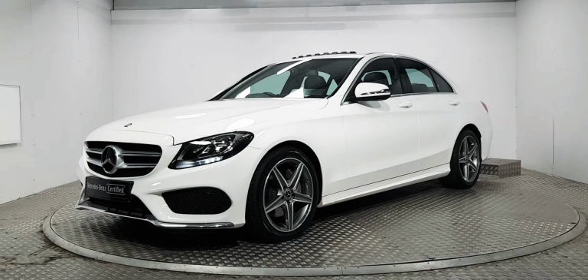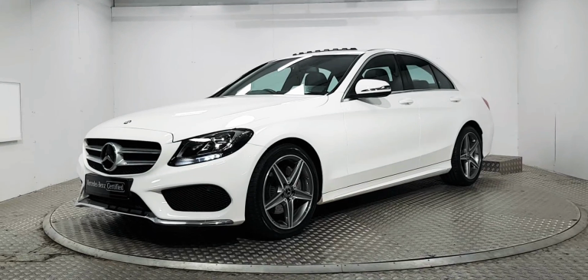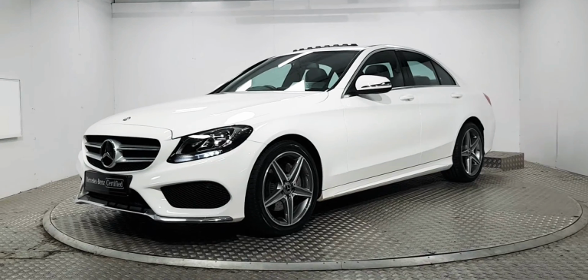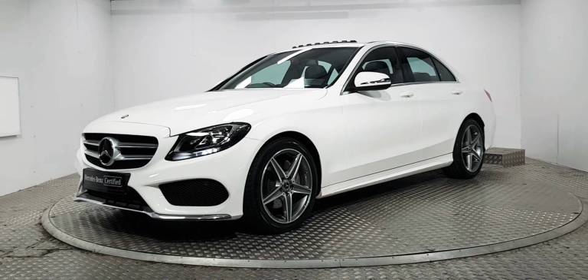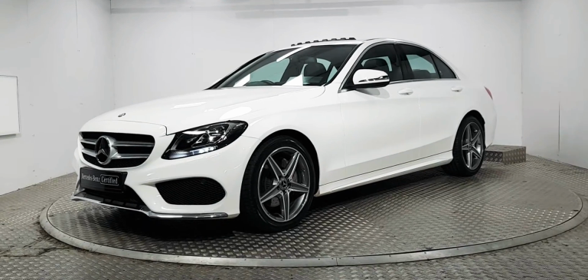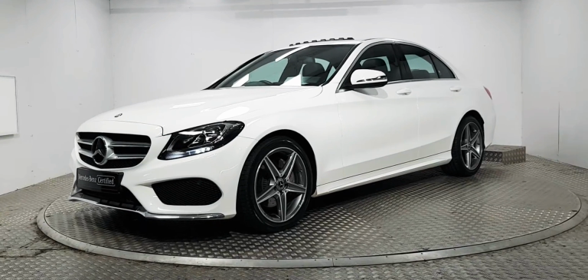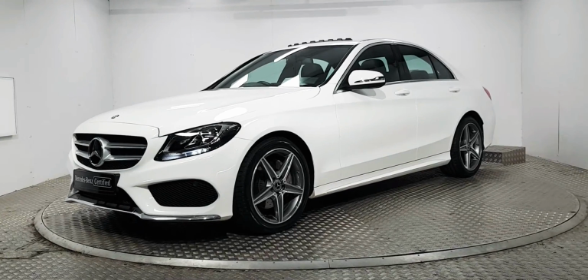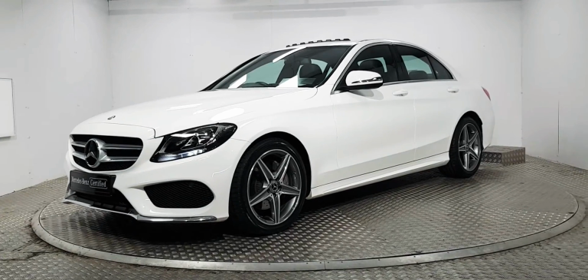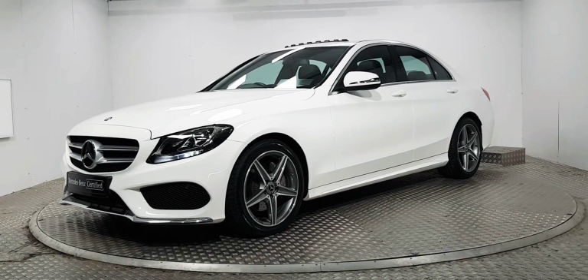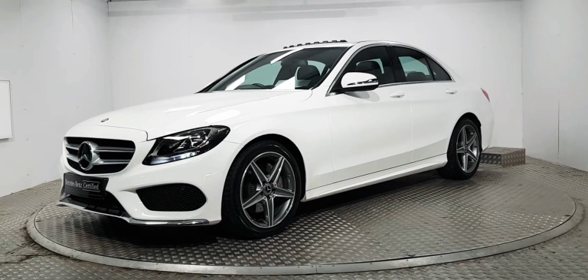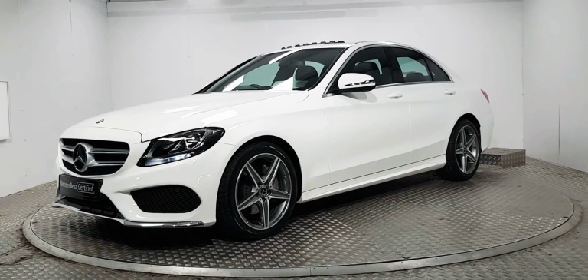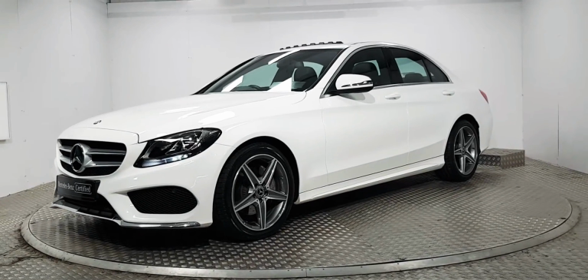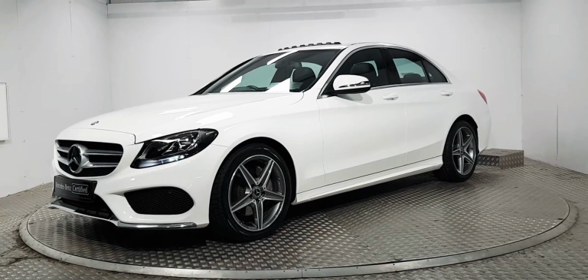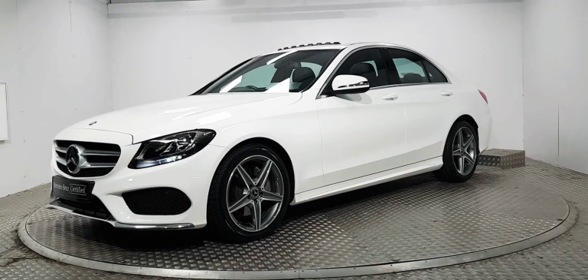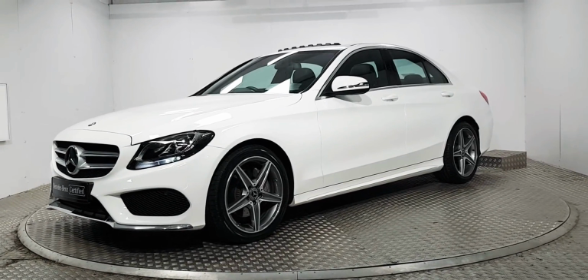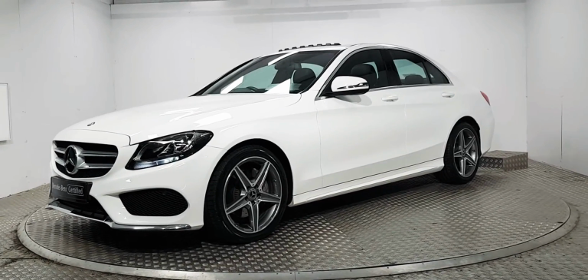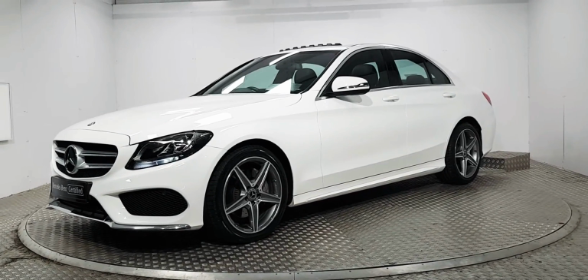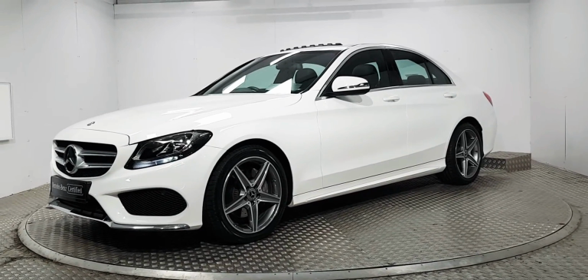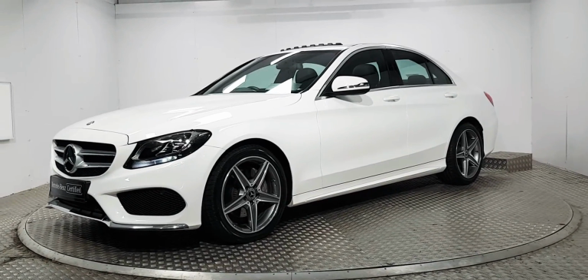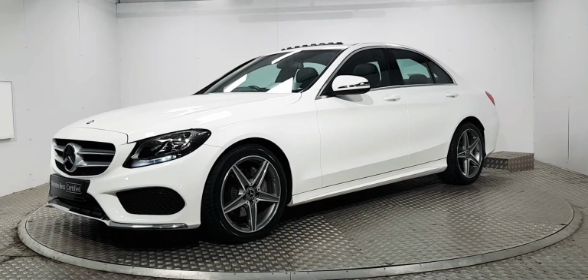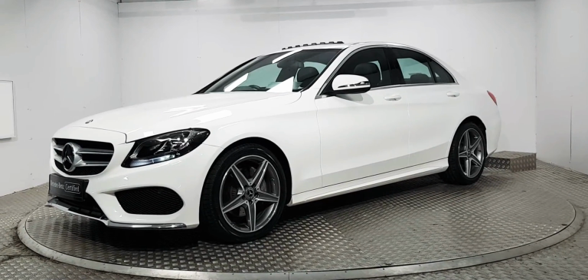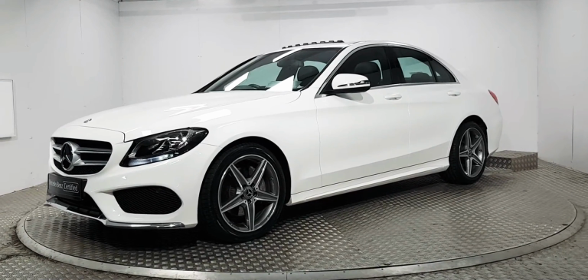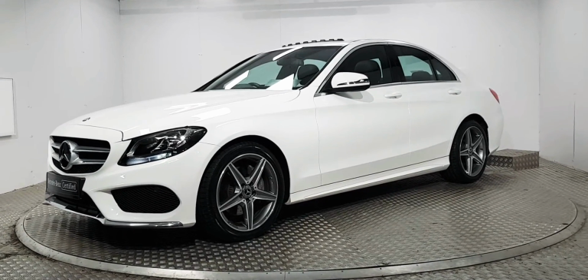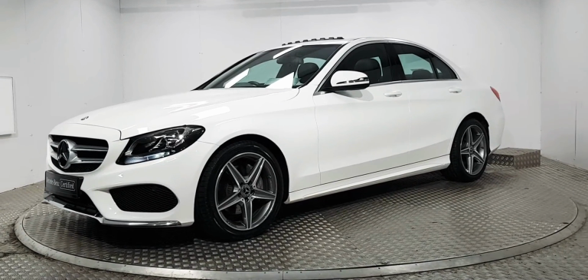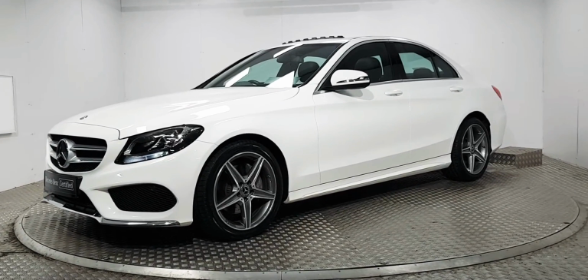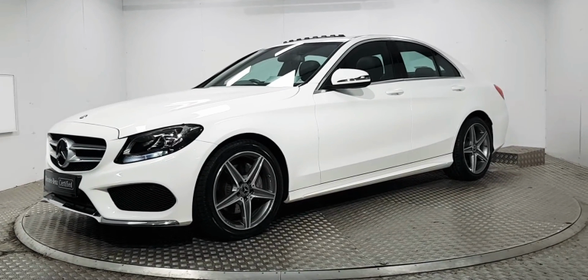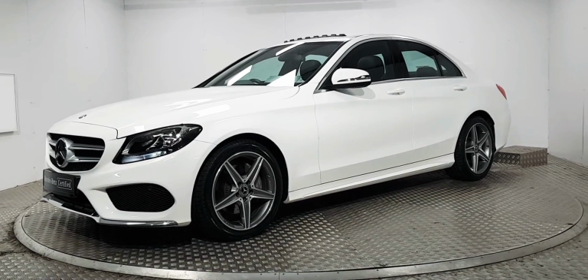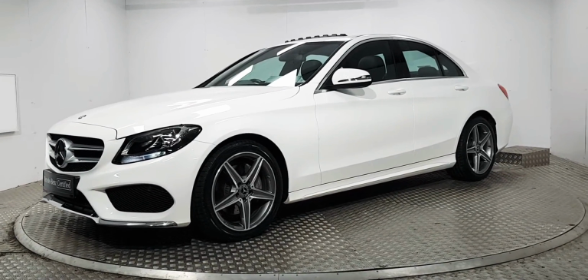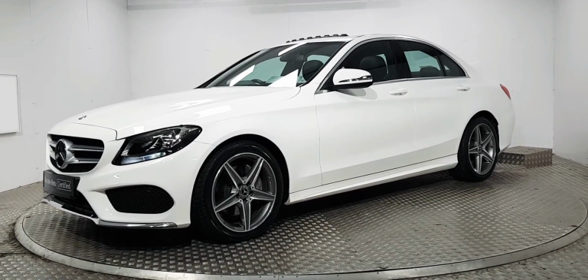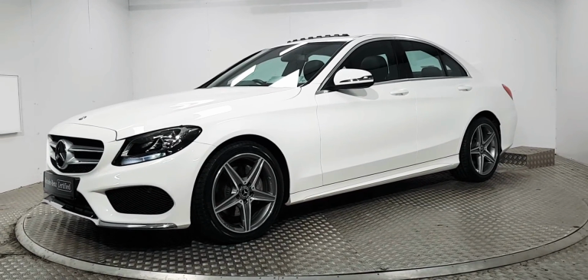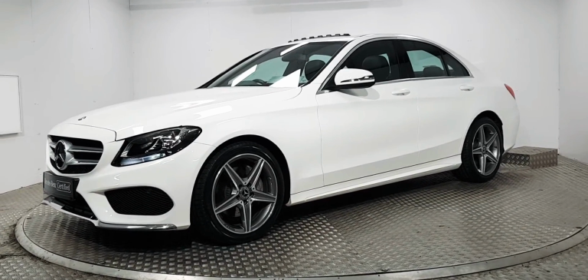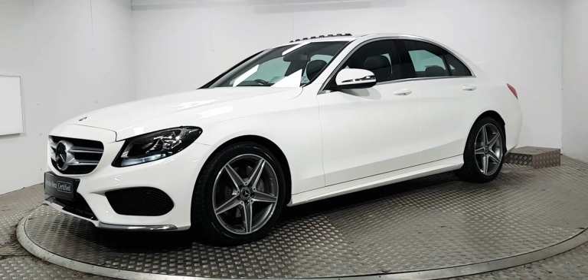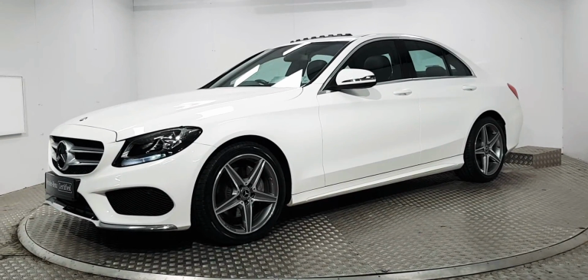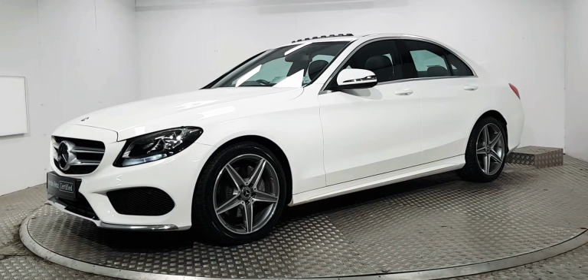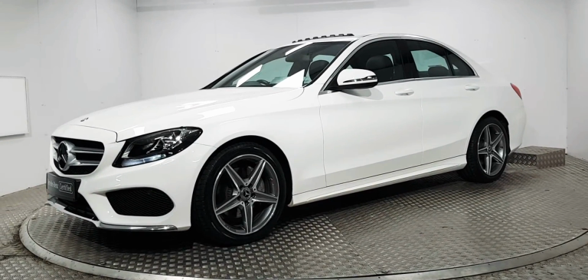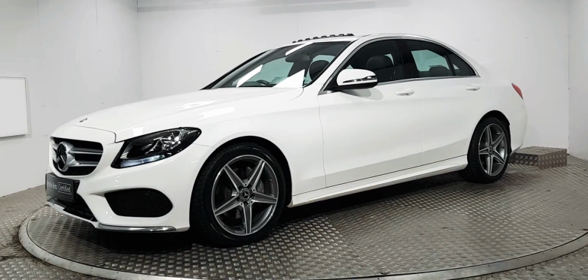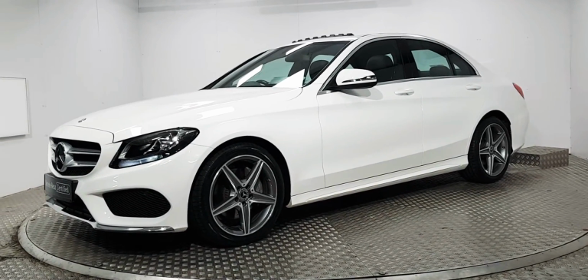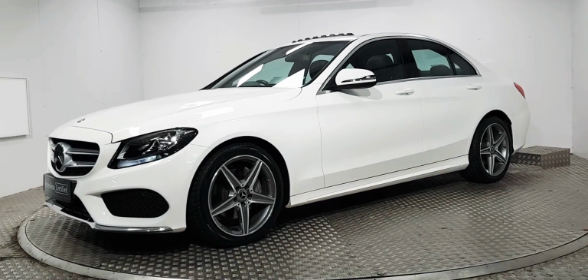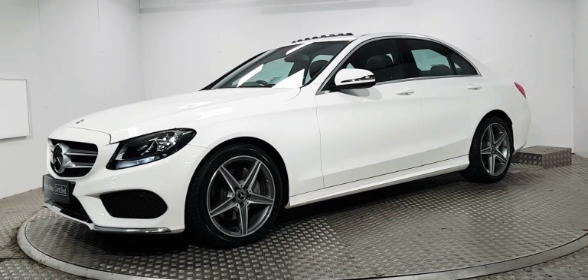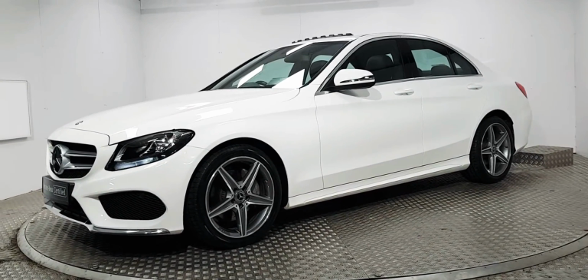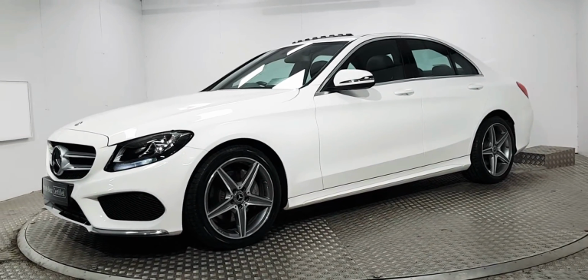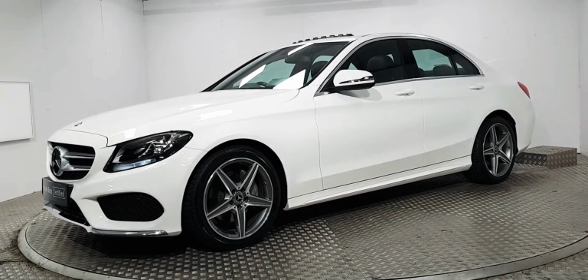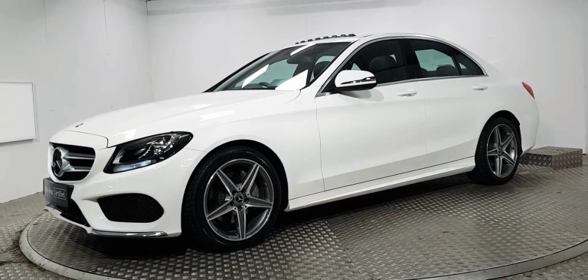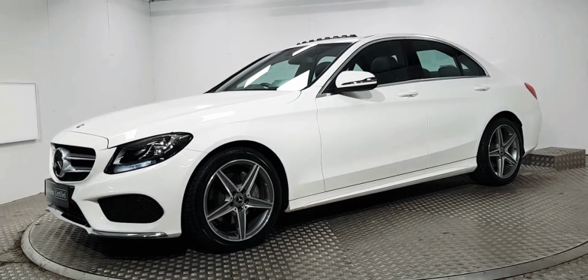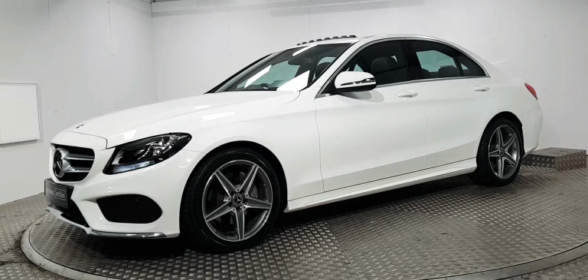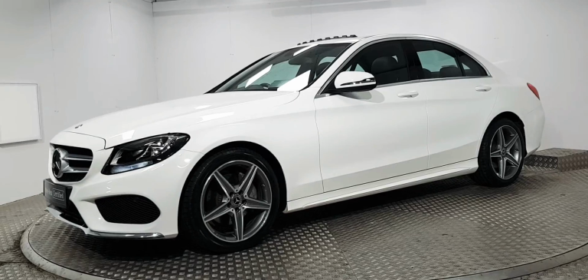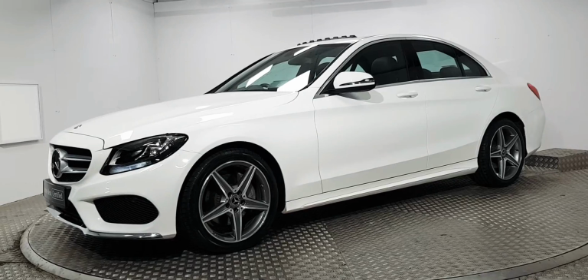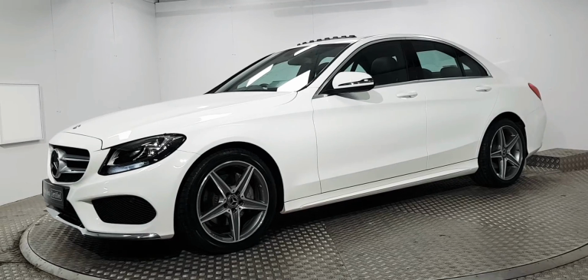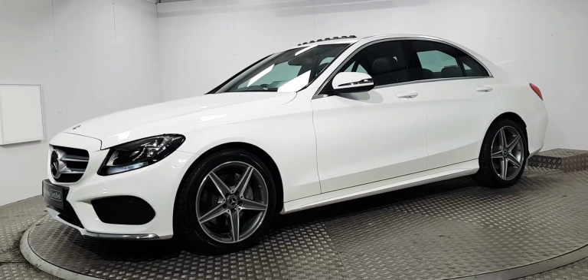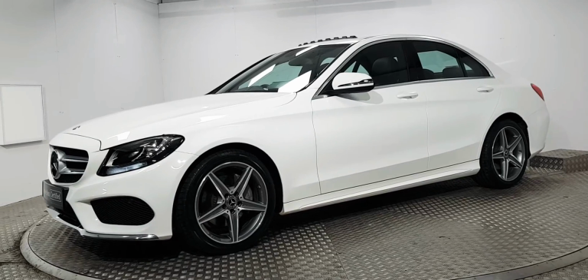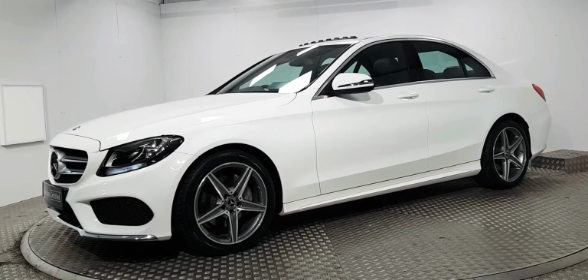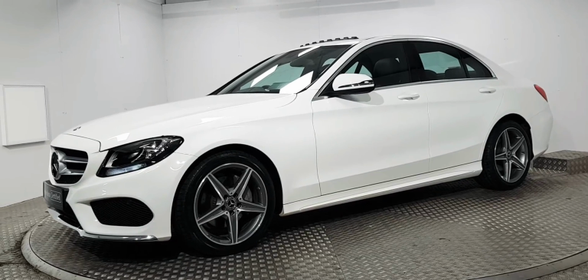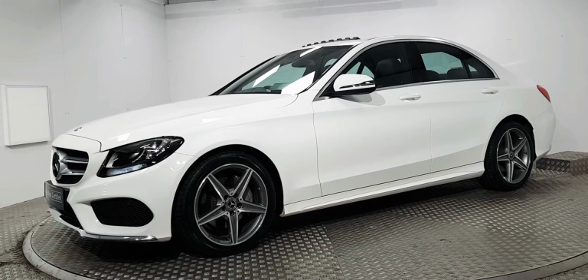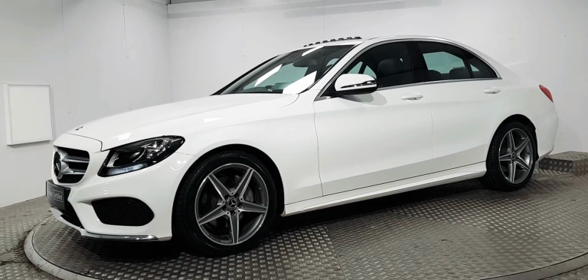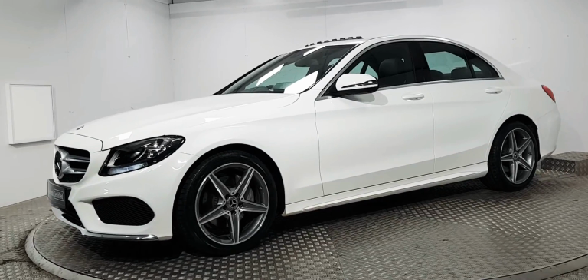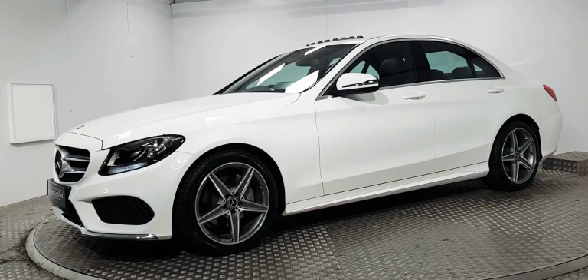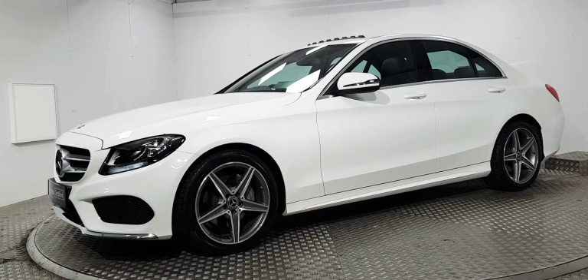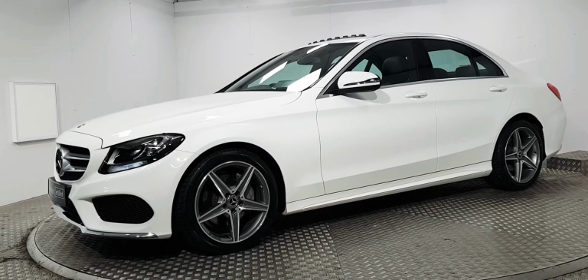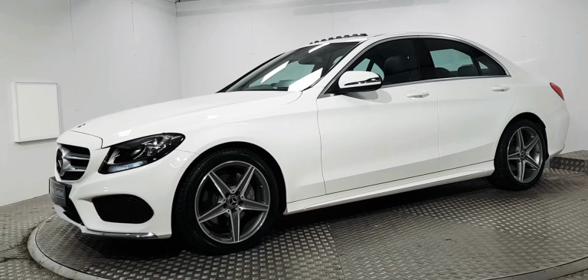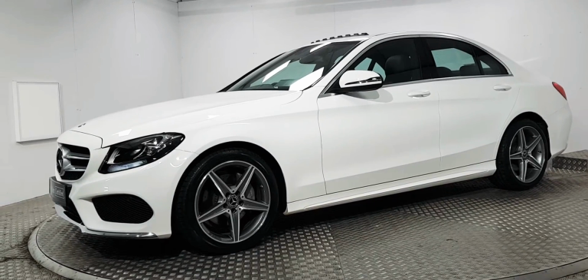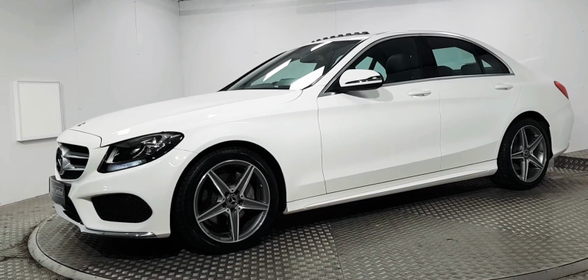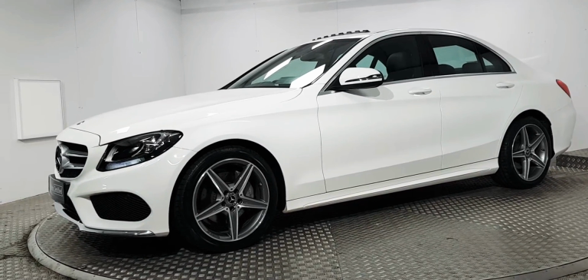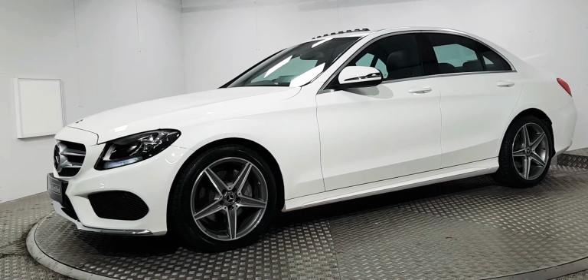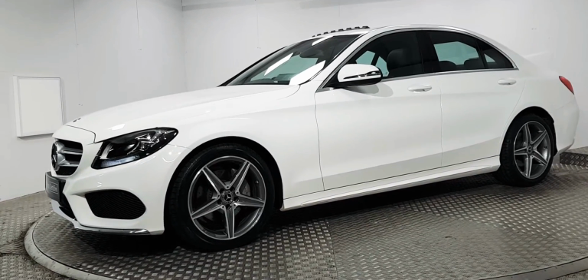Welcome to MSL Park Motors Mercedes-Benz. This is a beautiful 2016 C180 automatic.